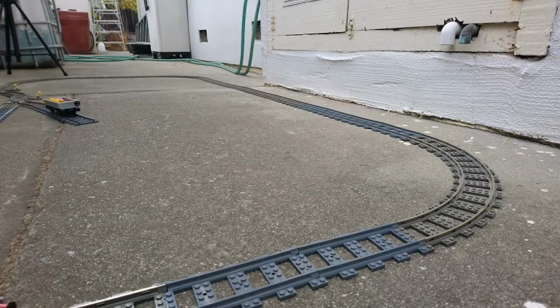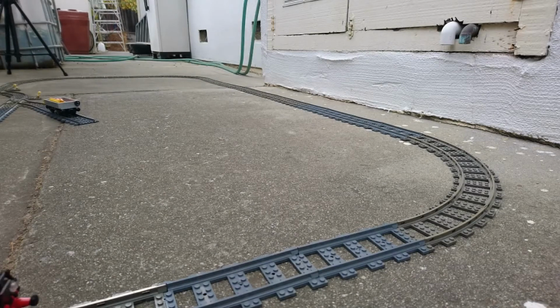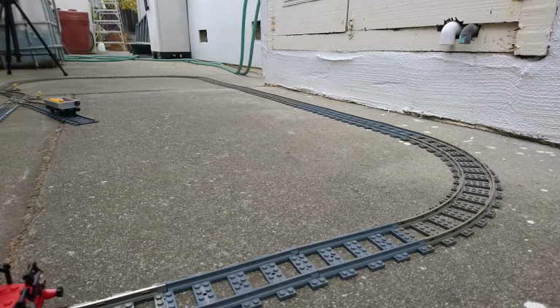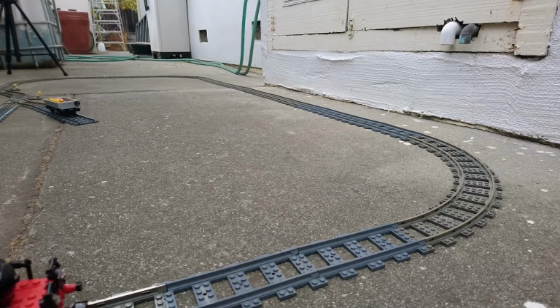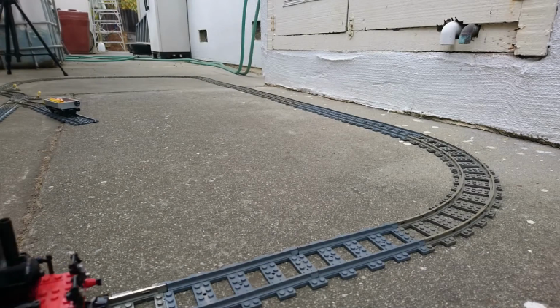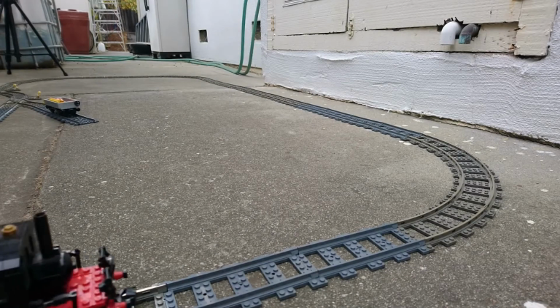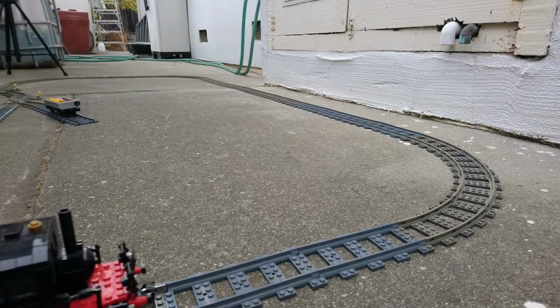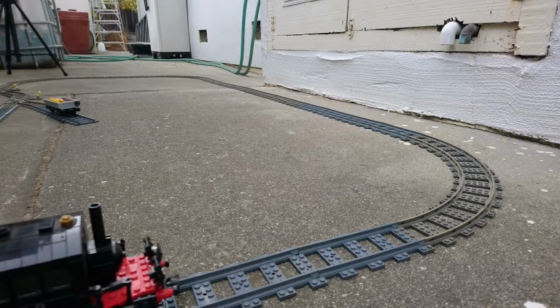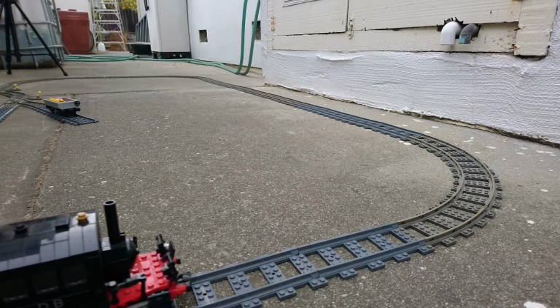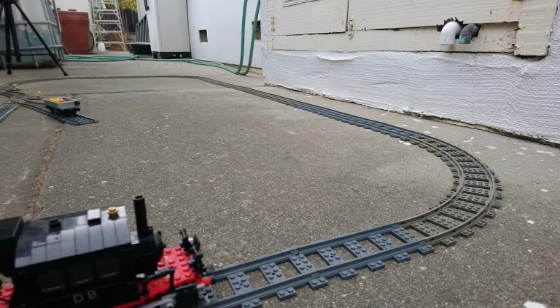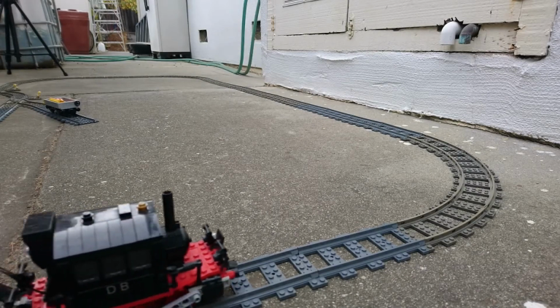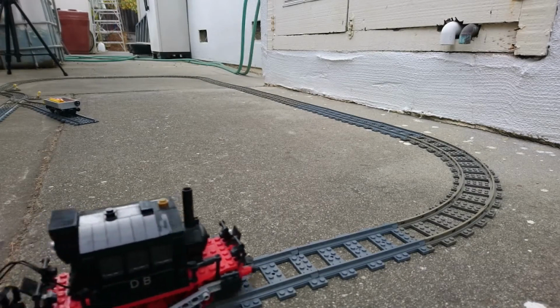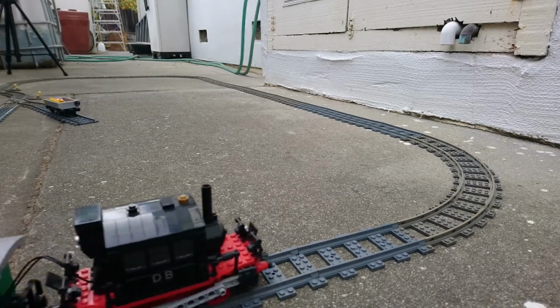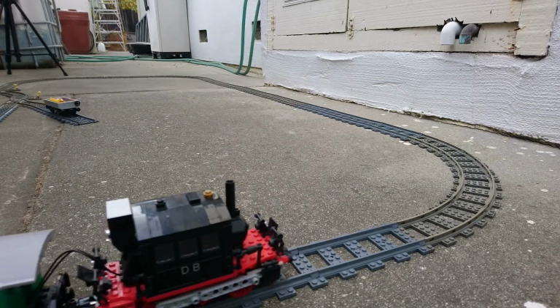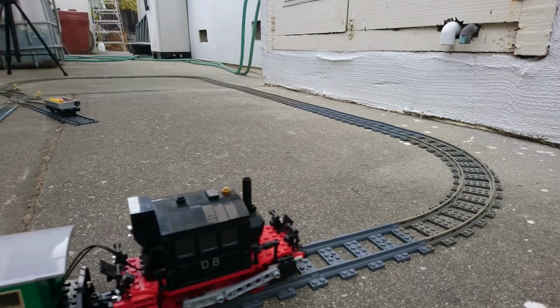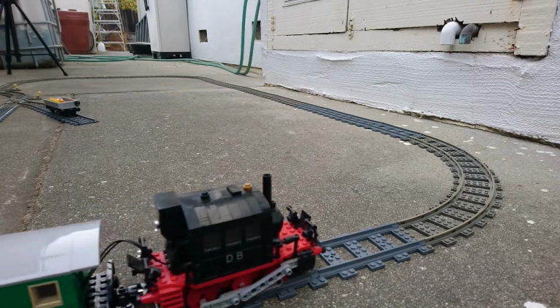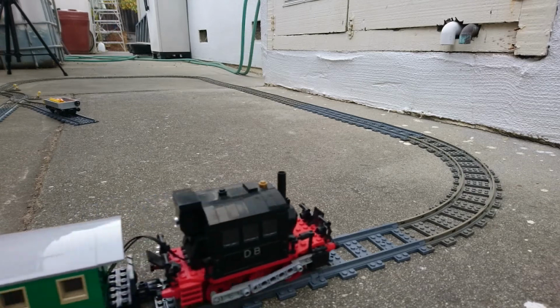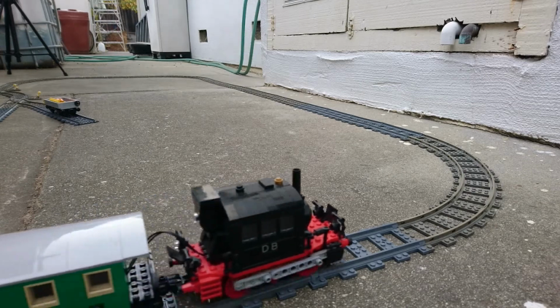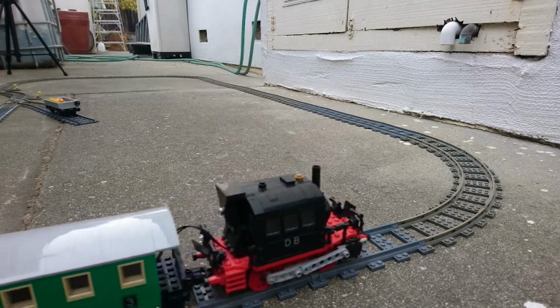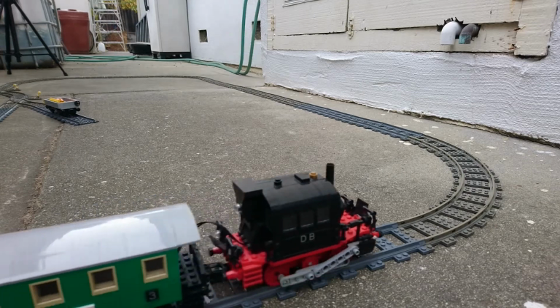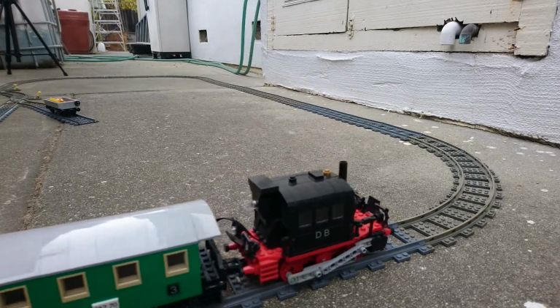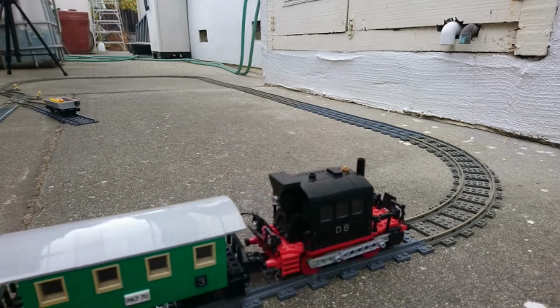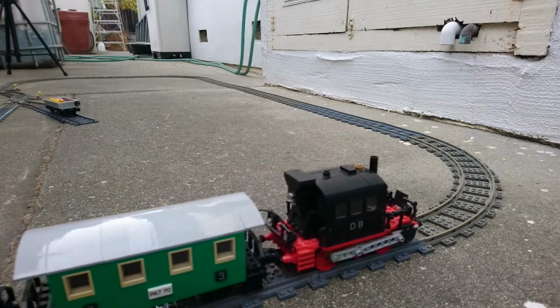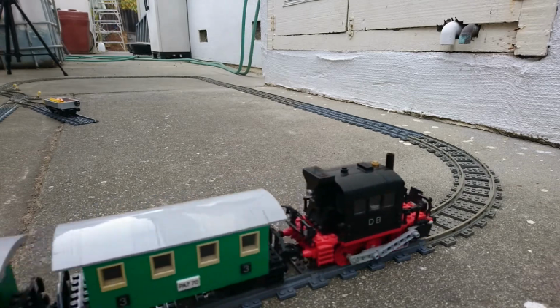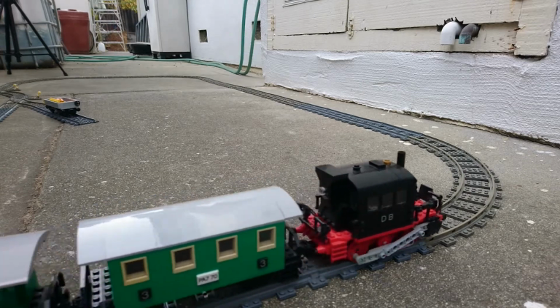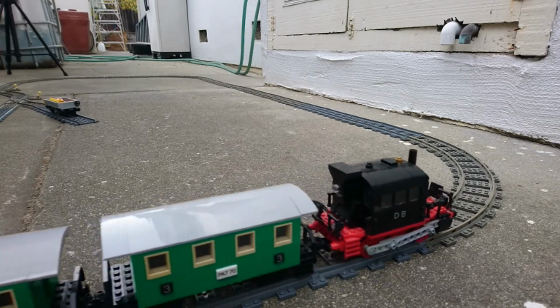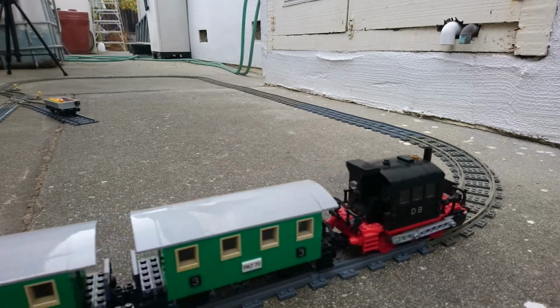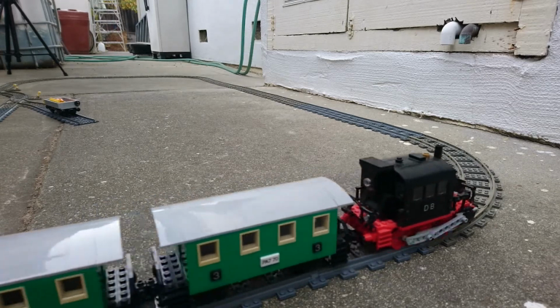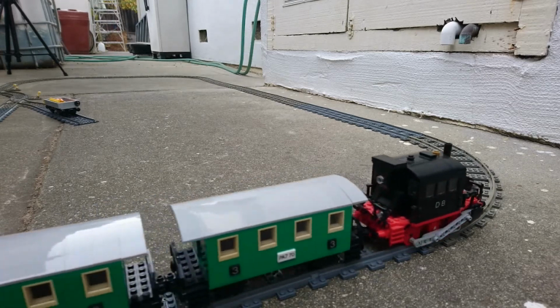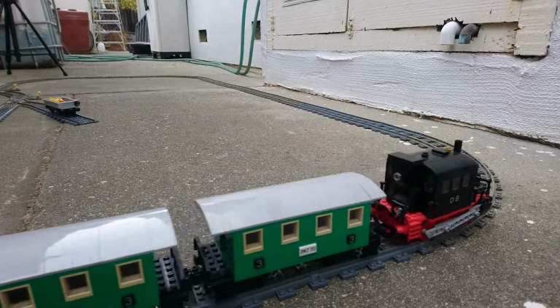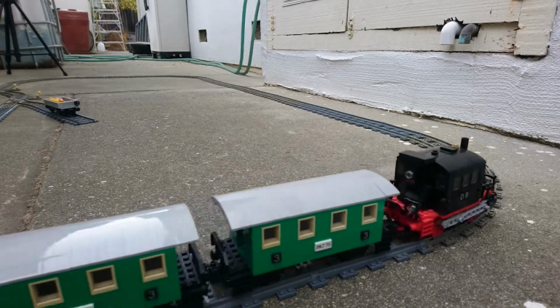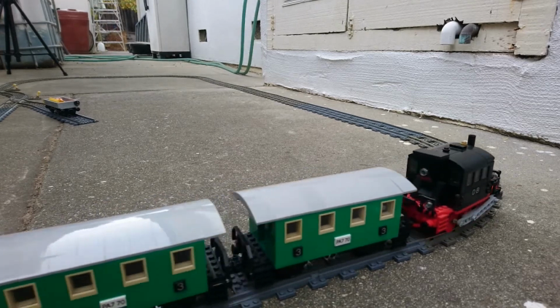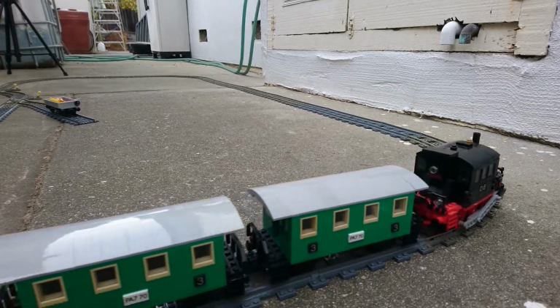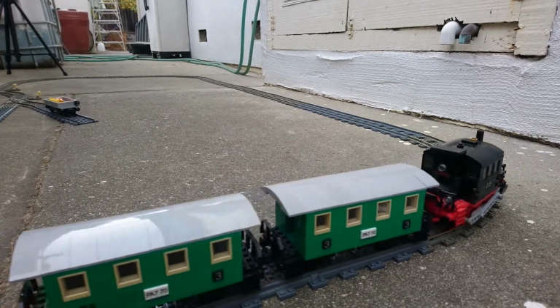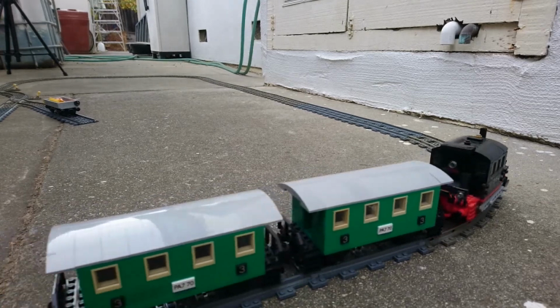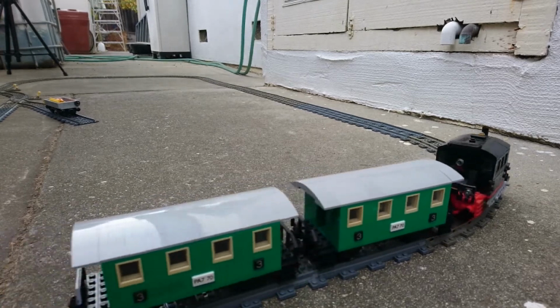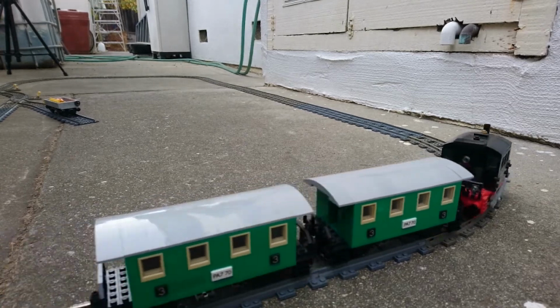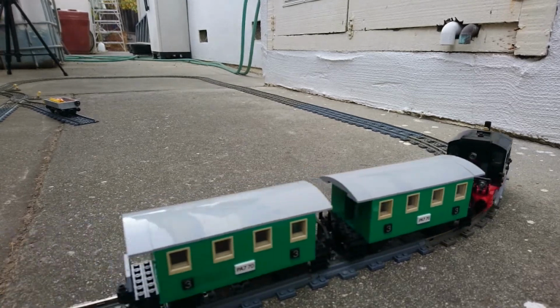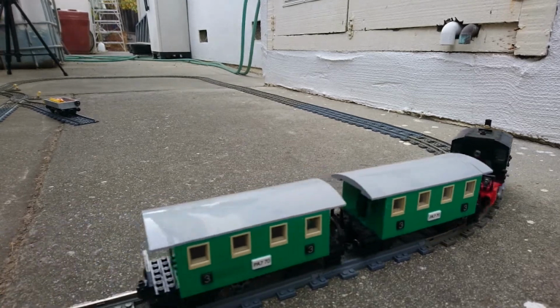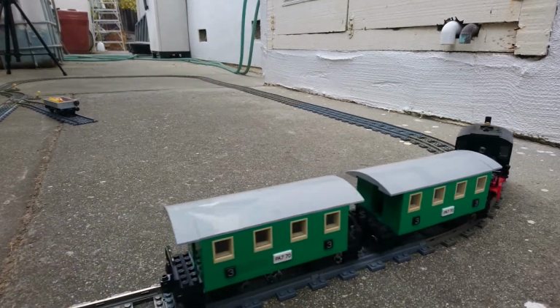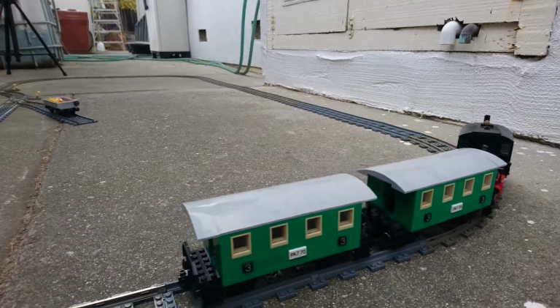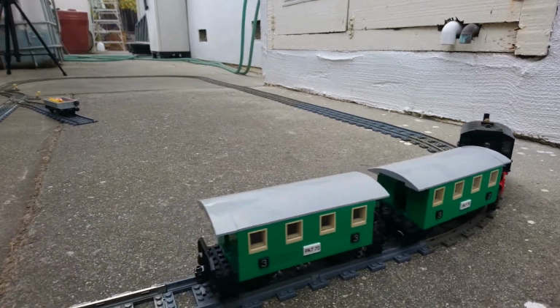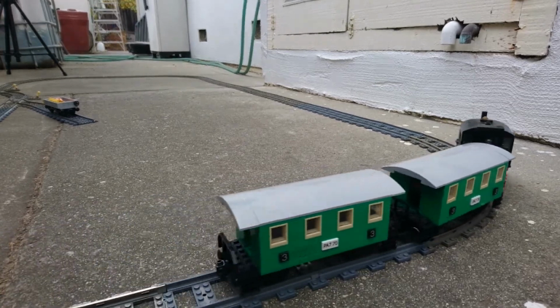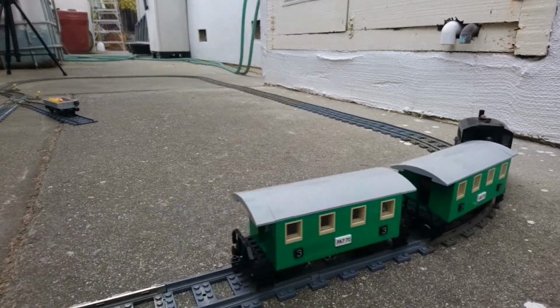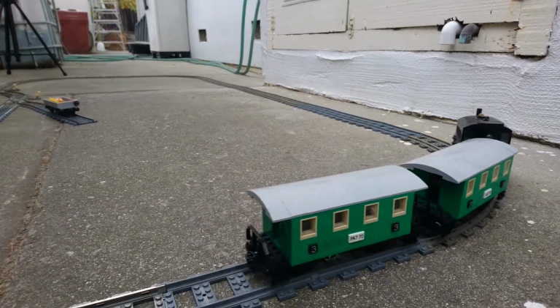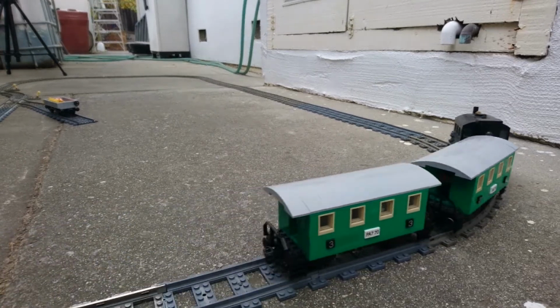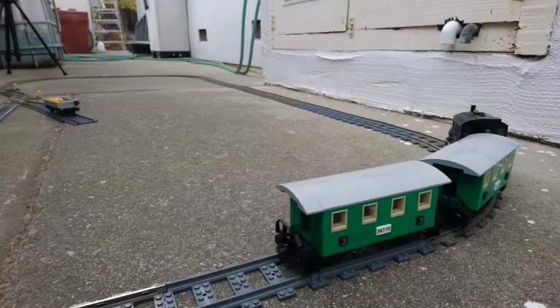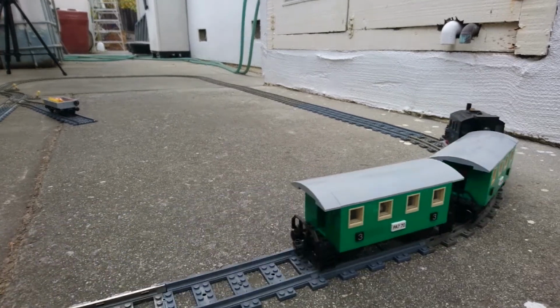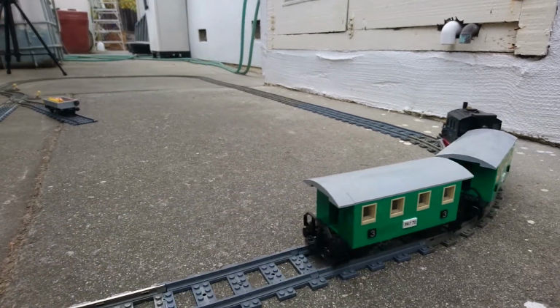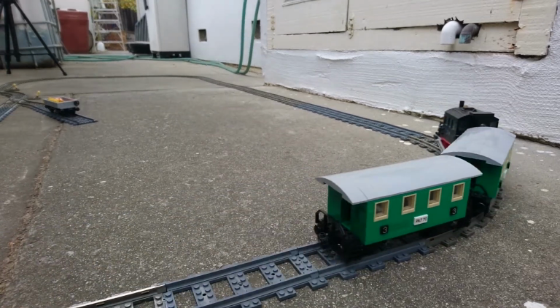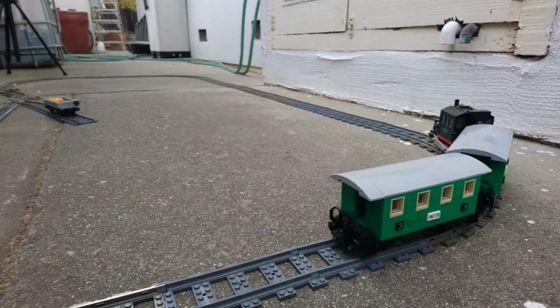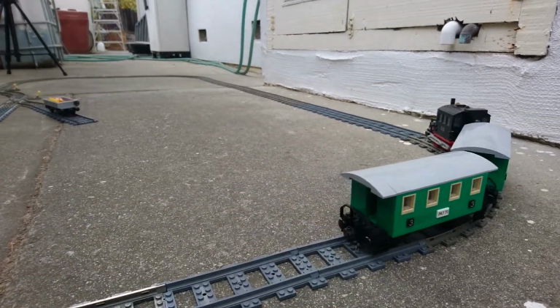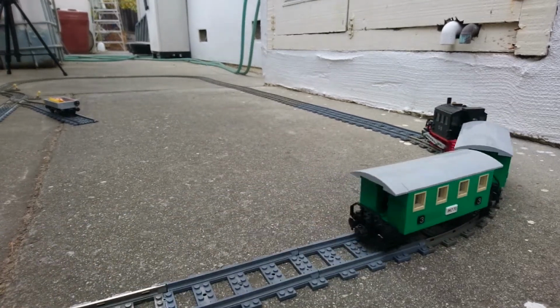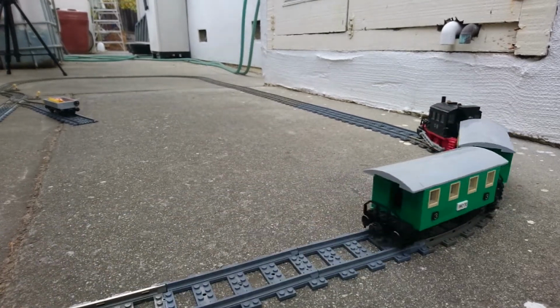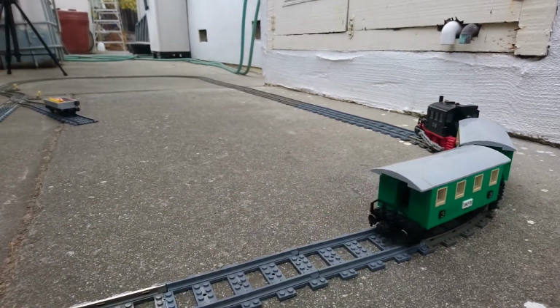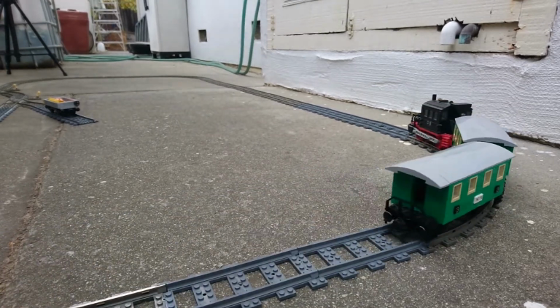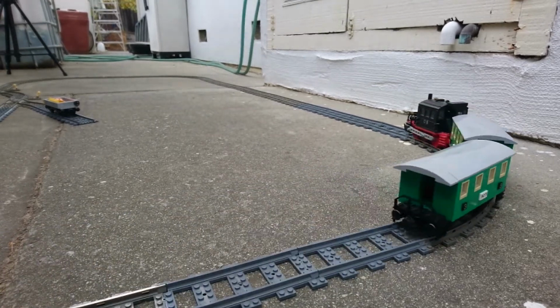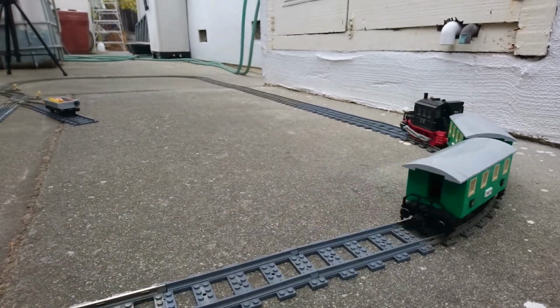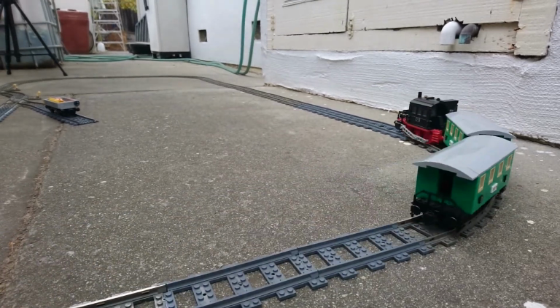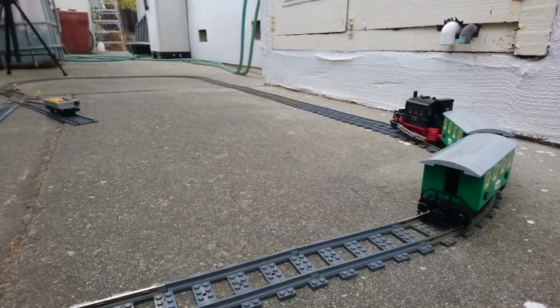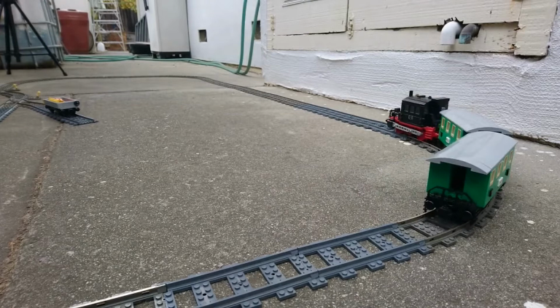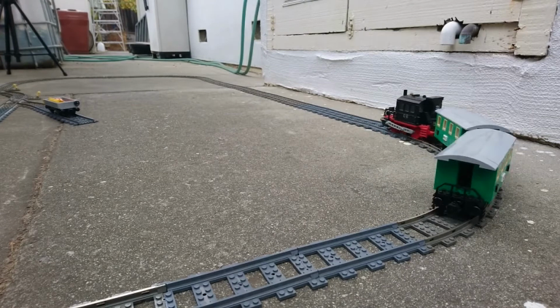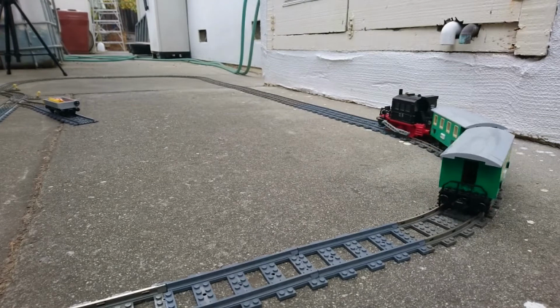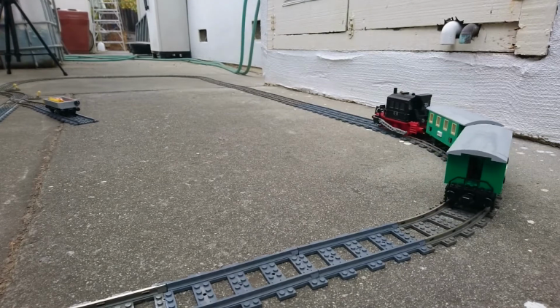That about covers it for this model. Until next time, think big even if you build small.